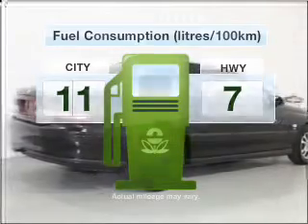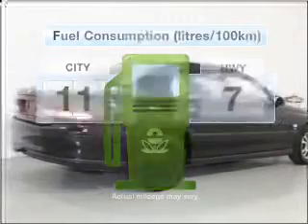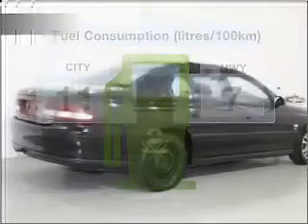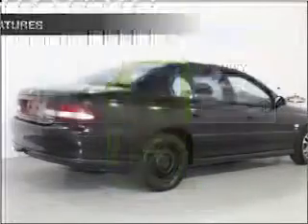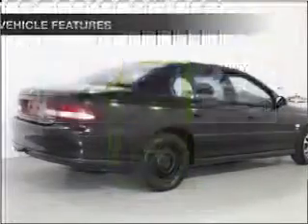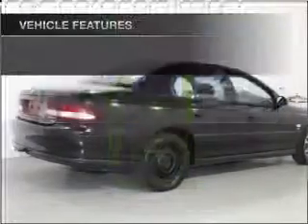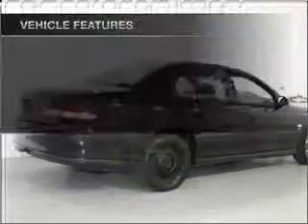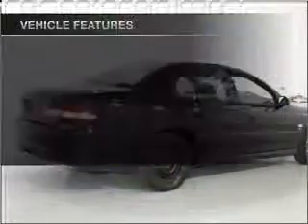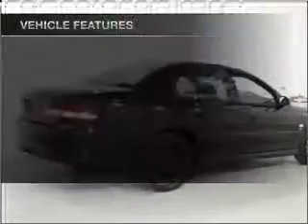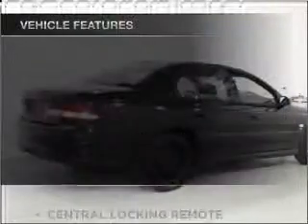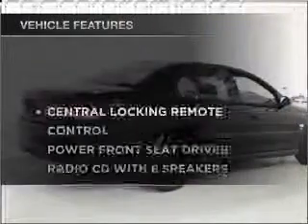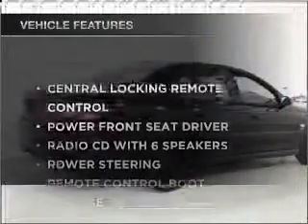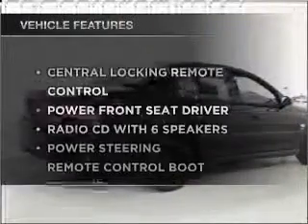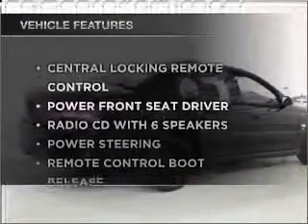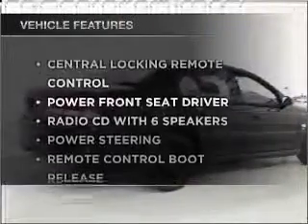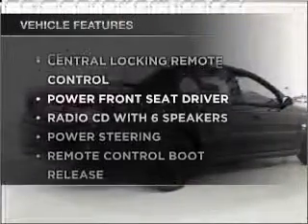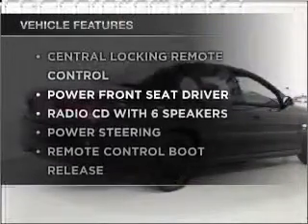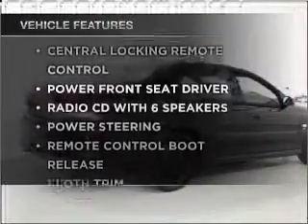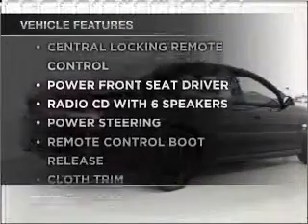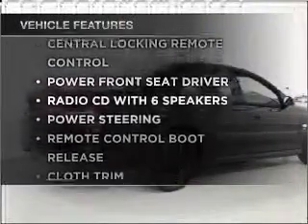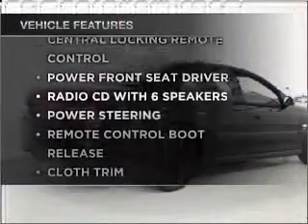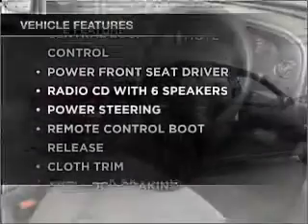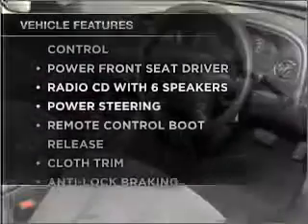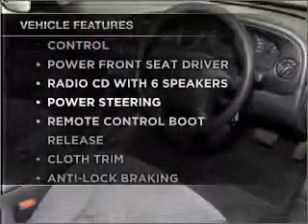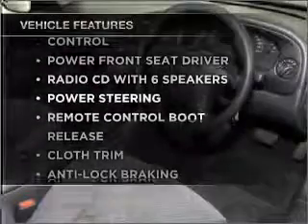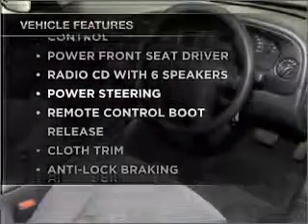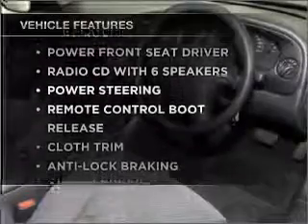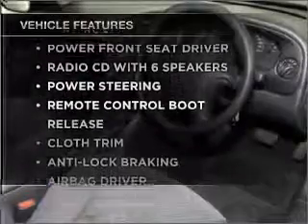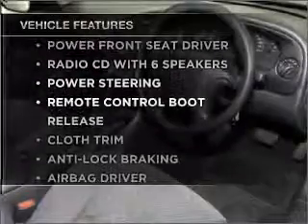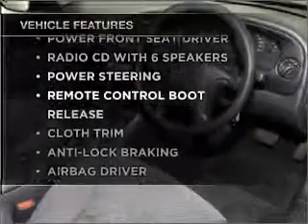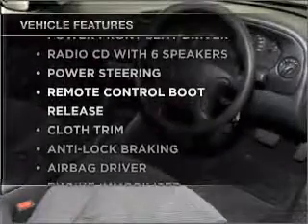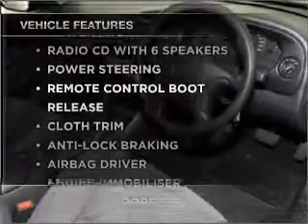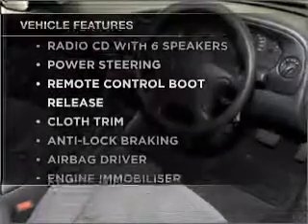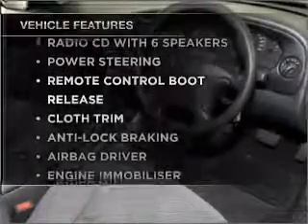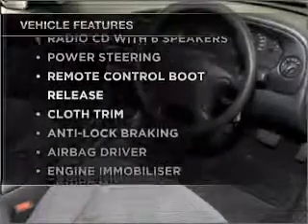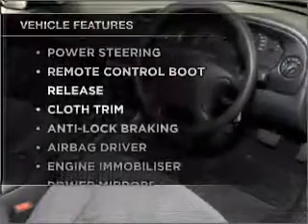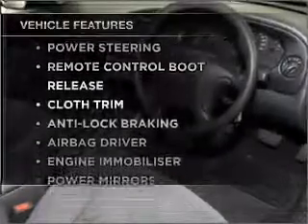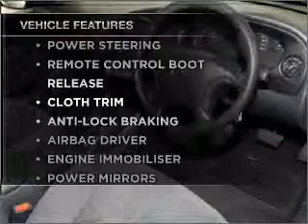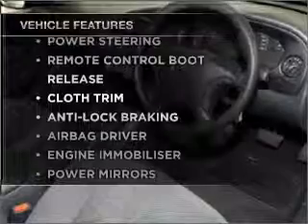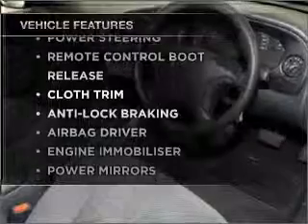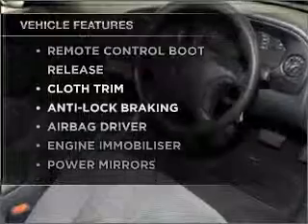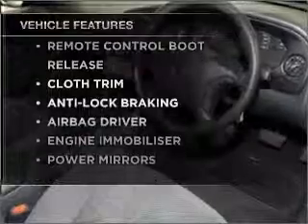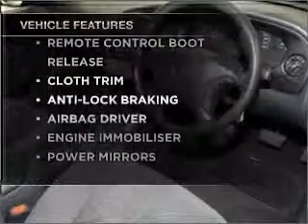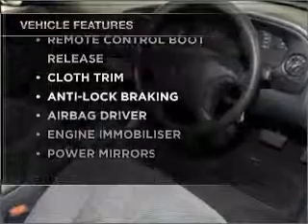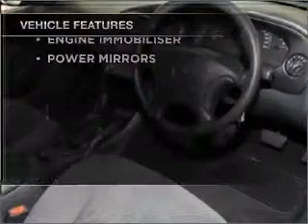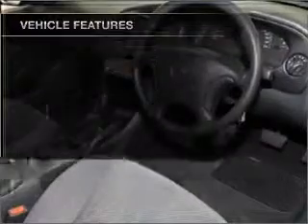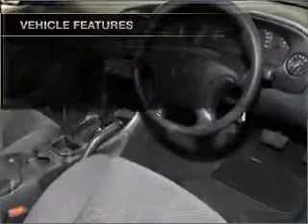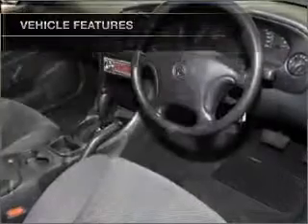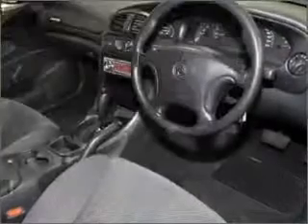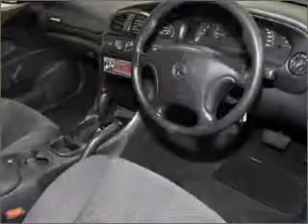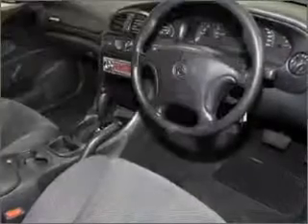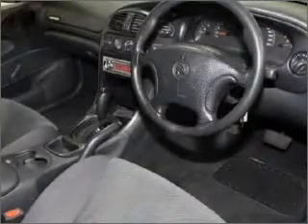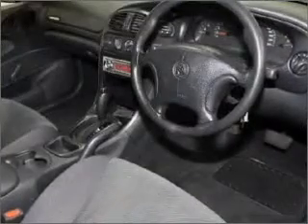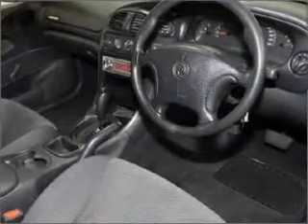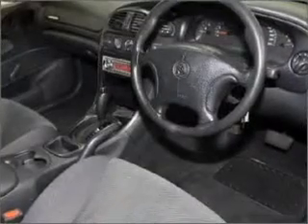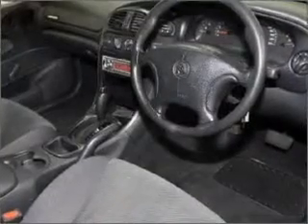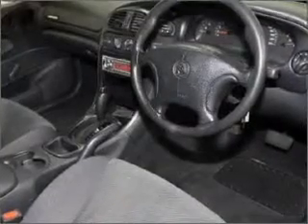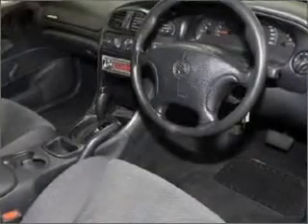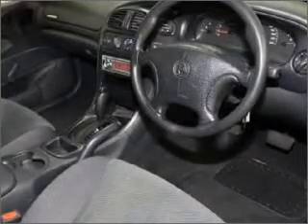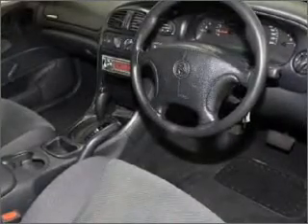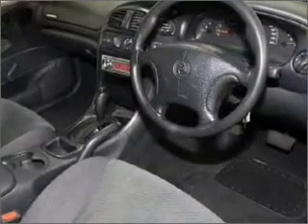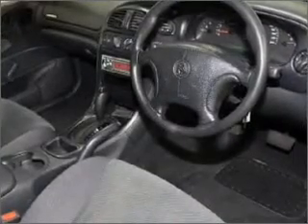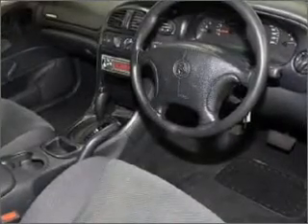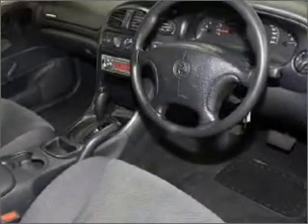Plus enjoy these notable features that are included in this ride: central locking, a CD player, power mirrors.